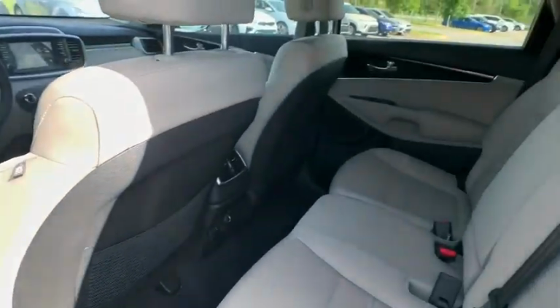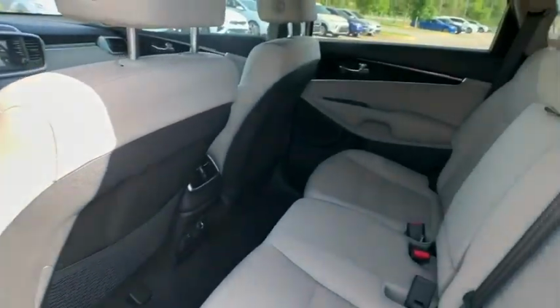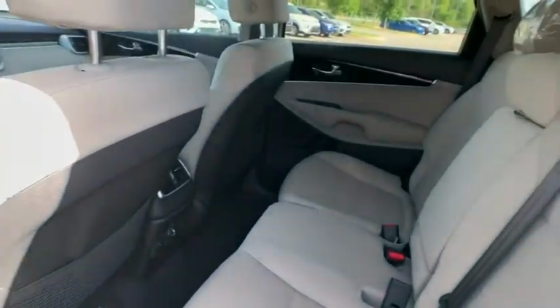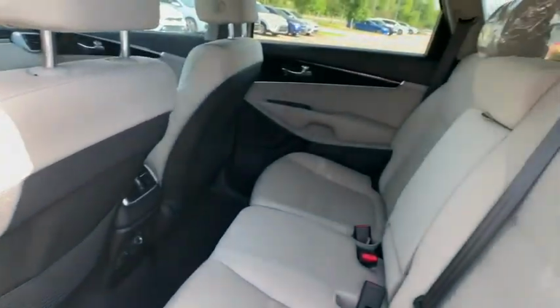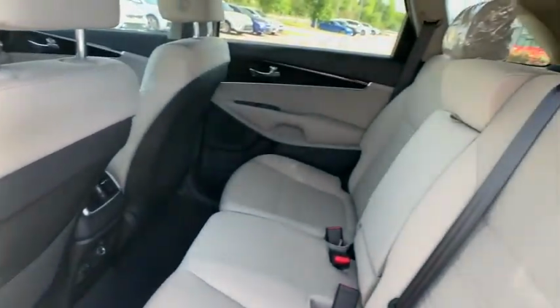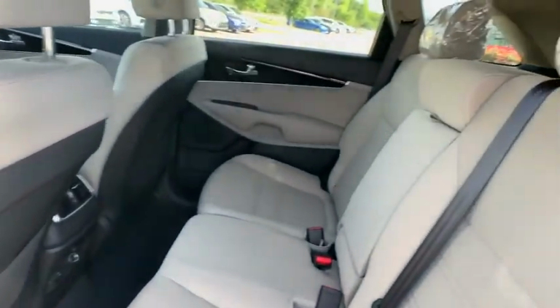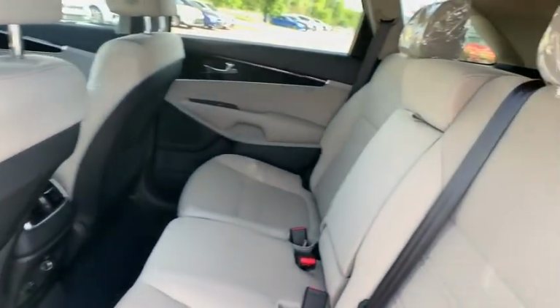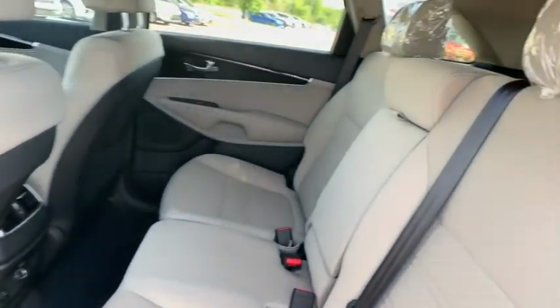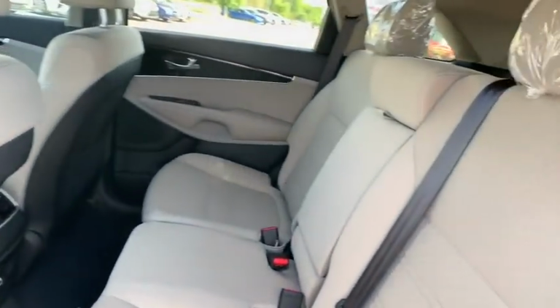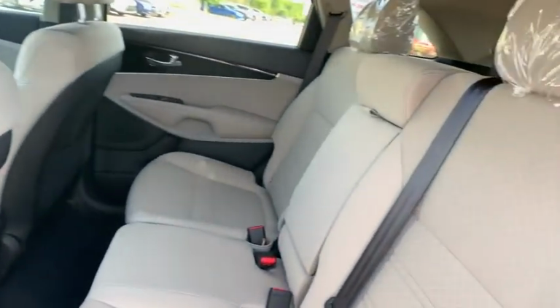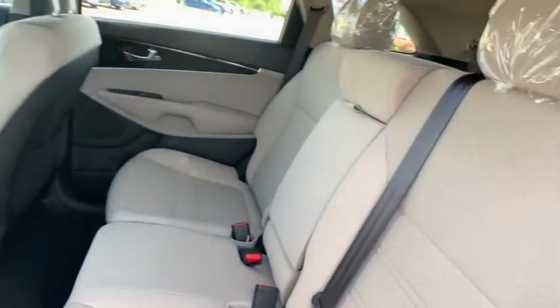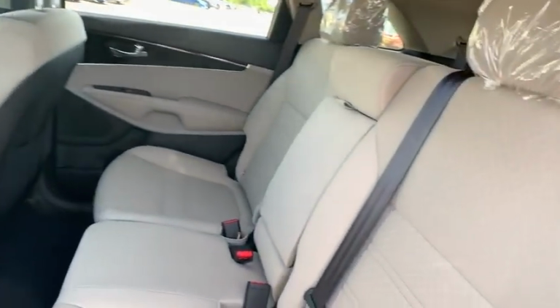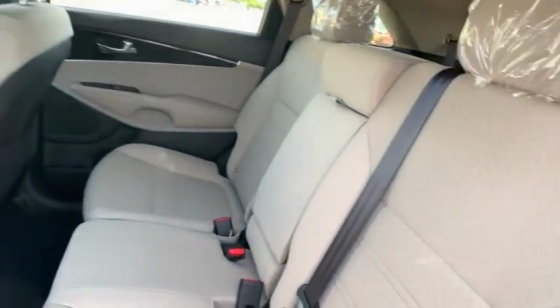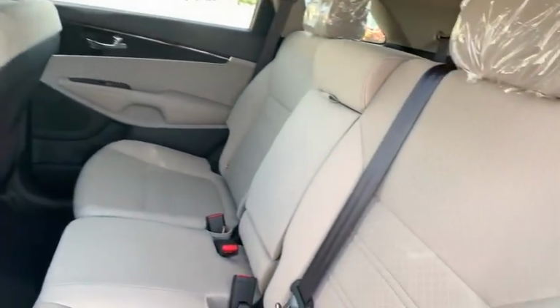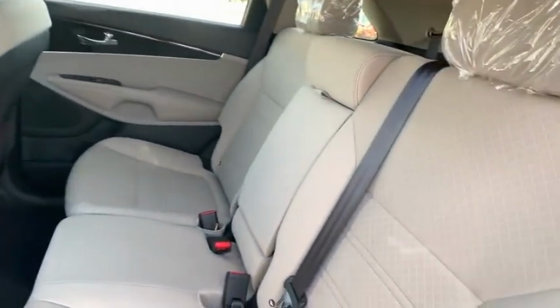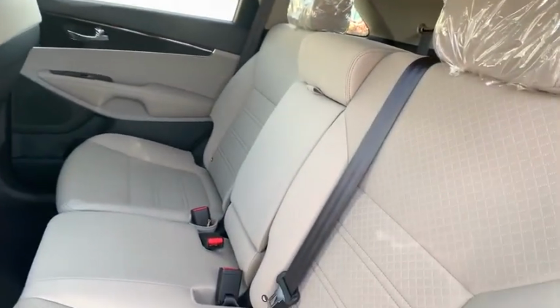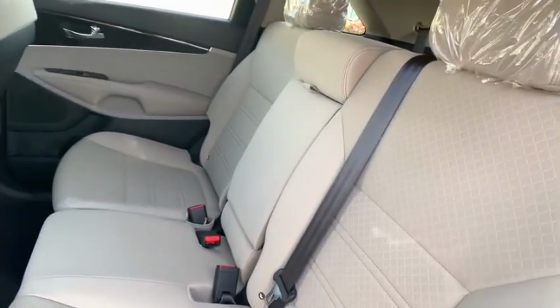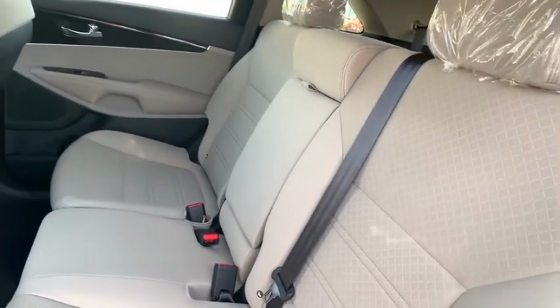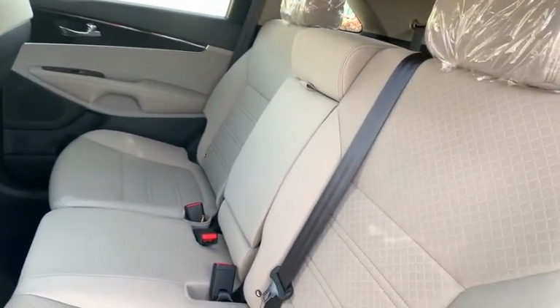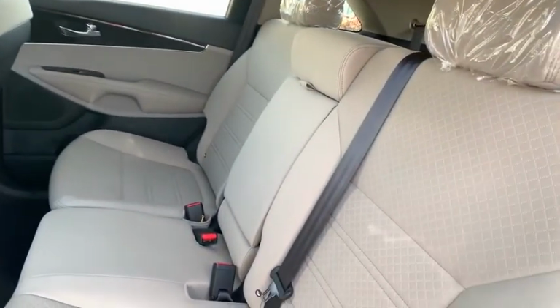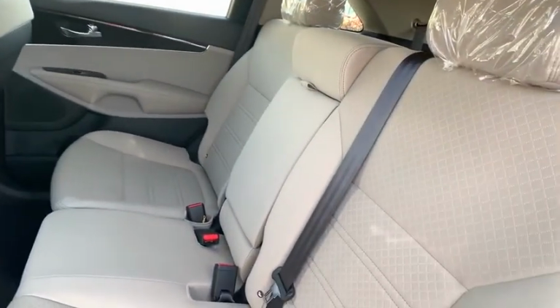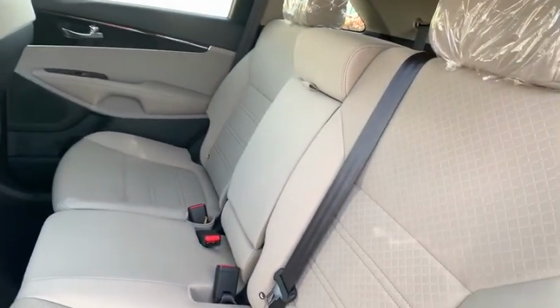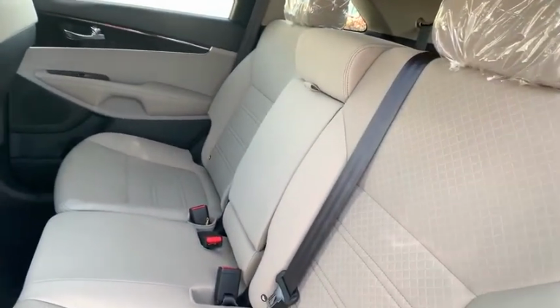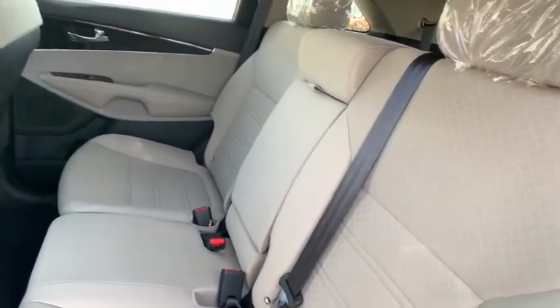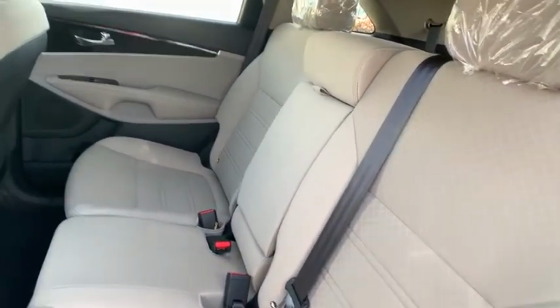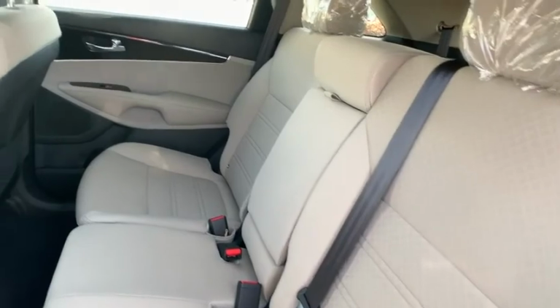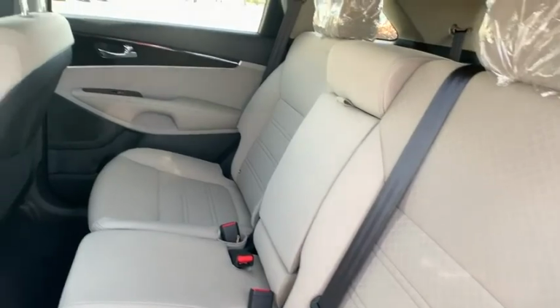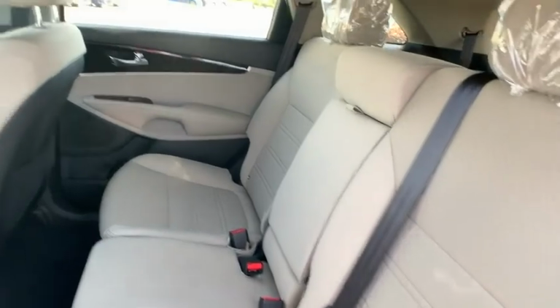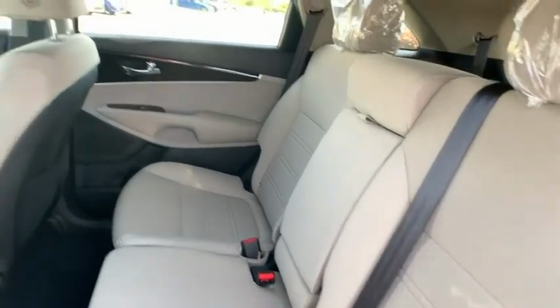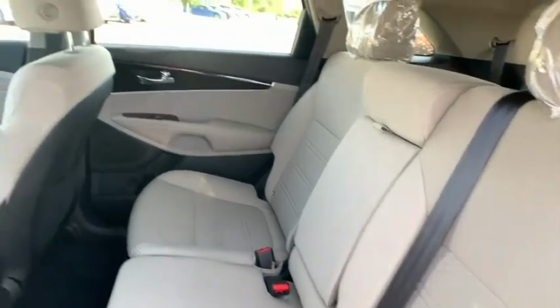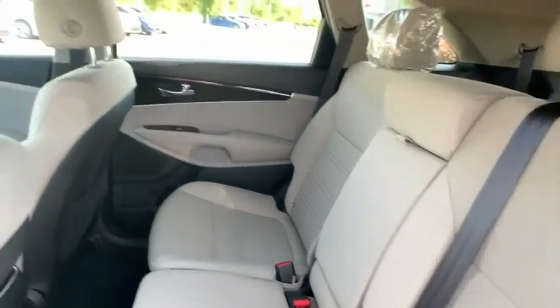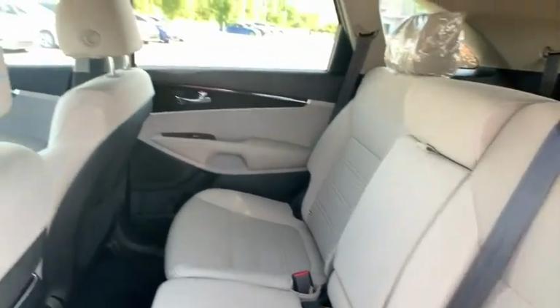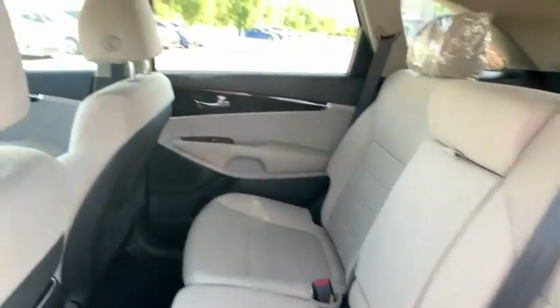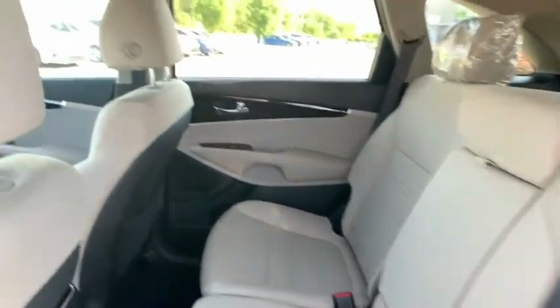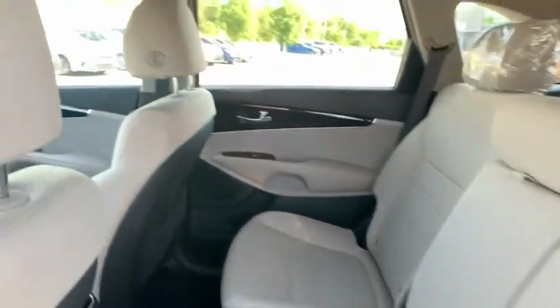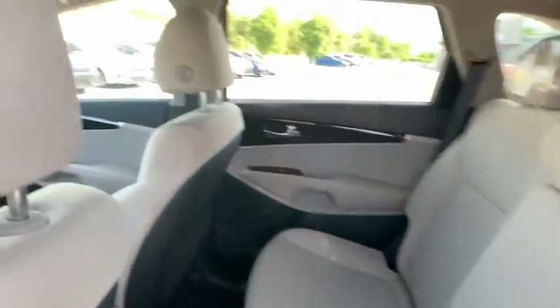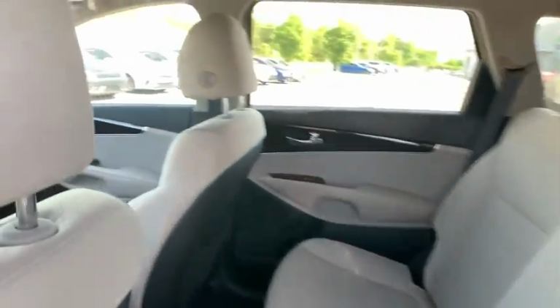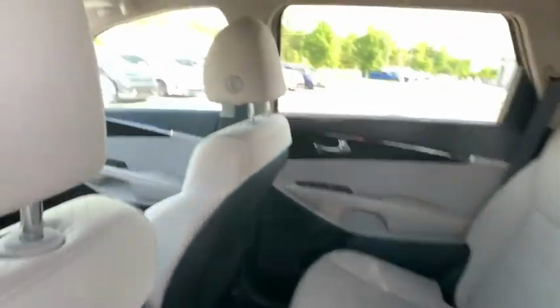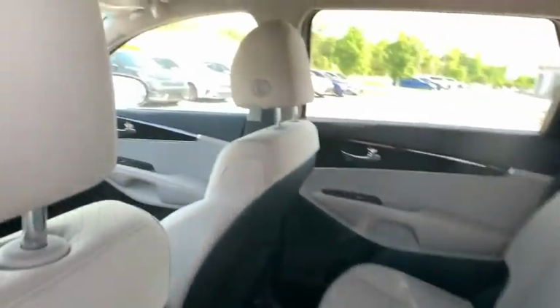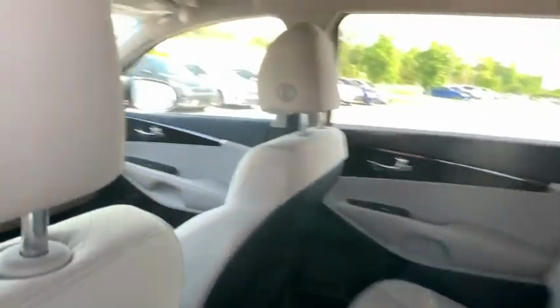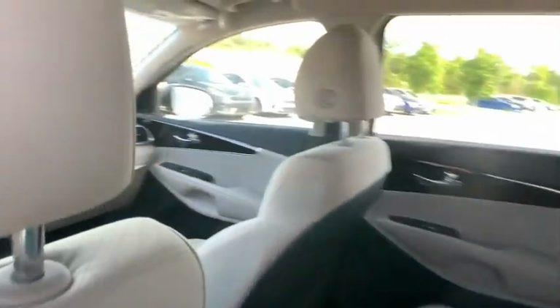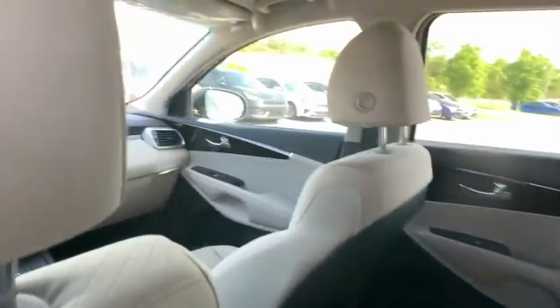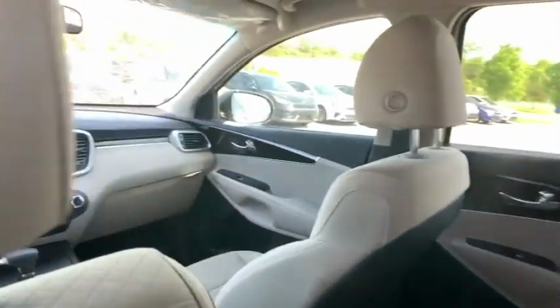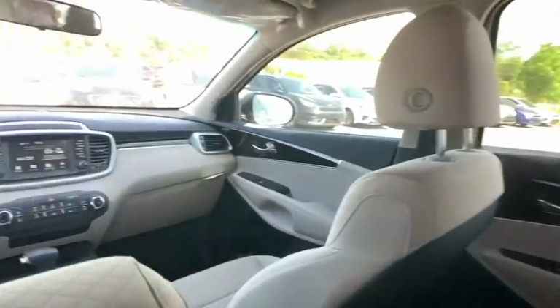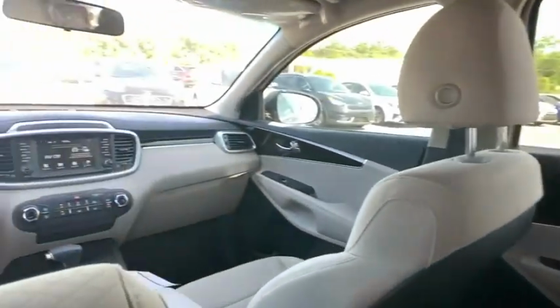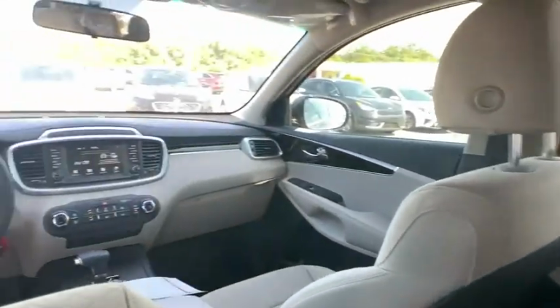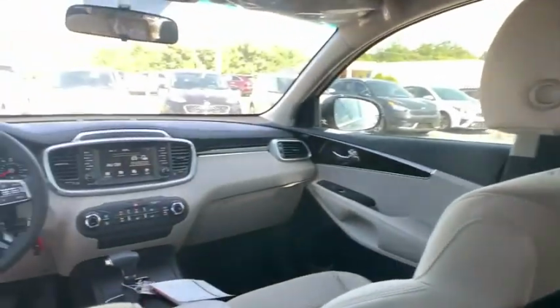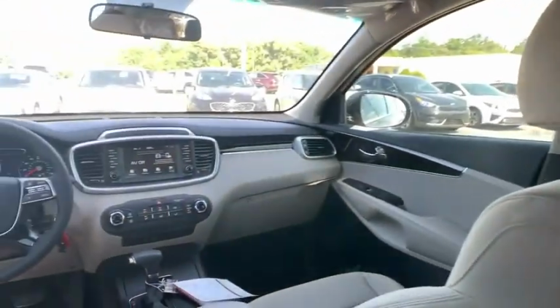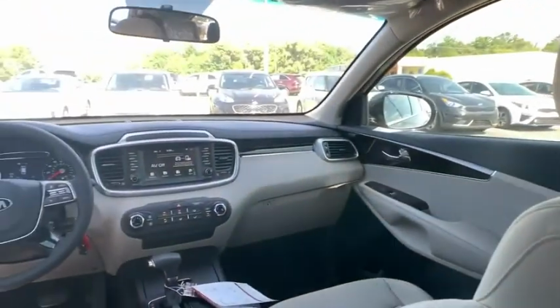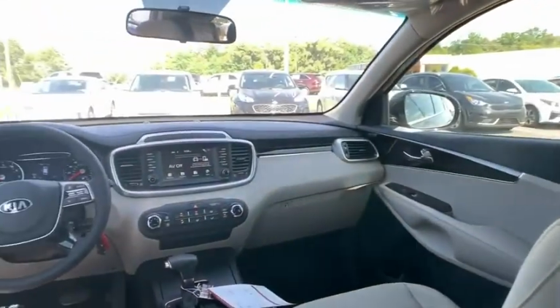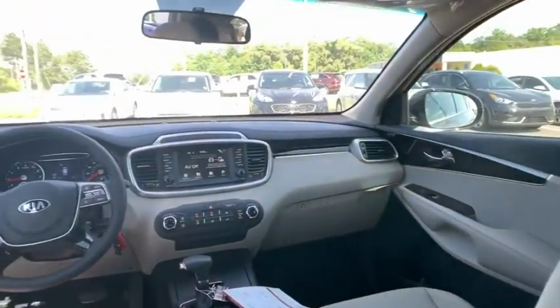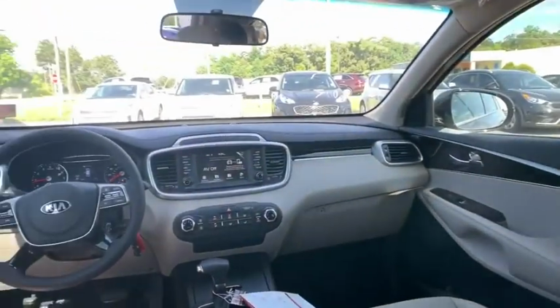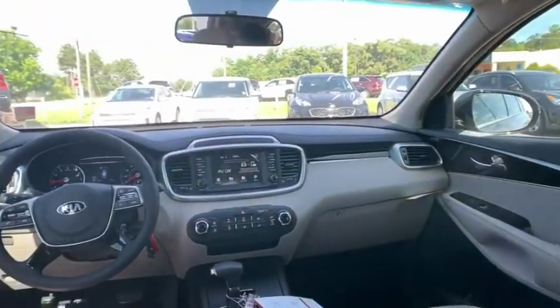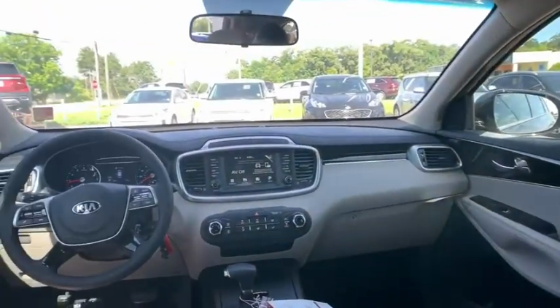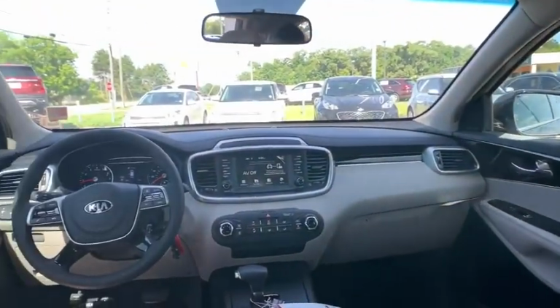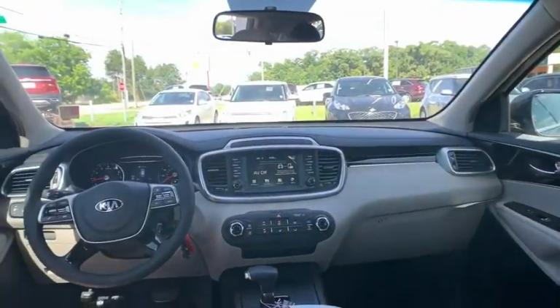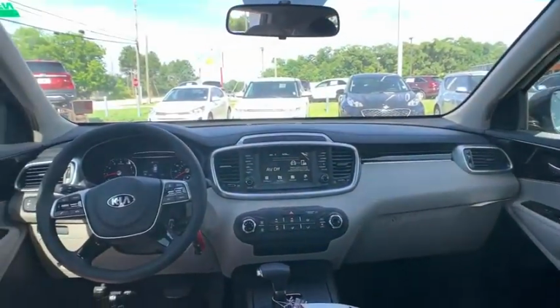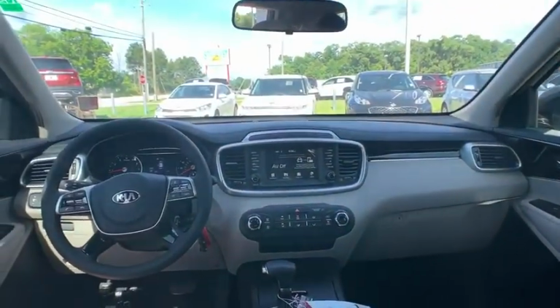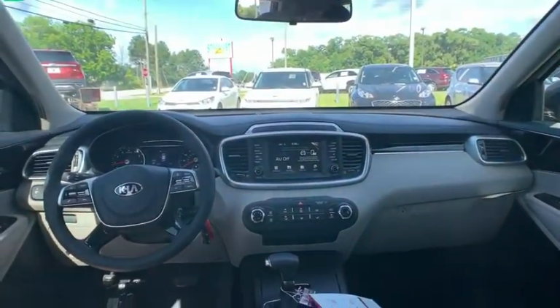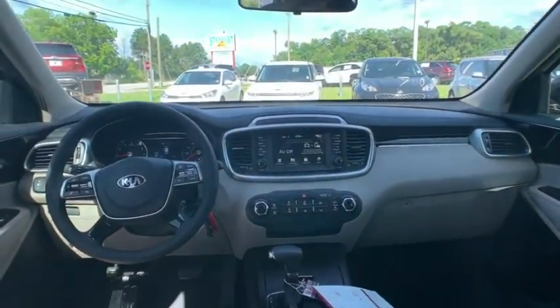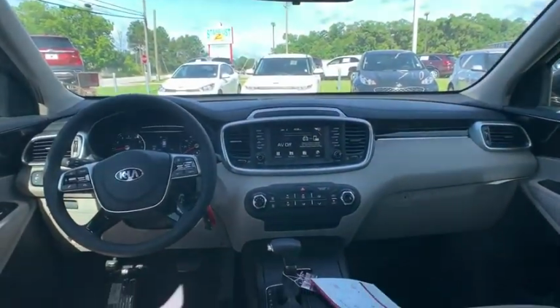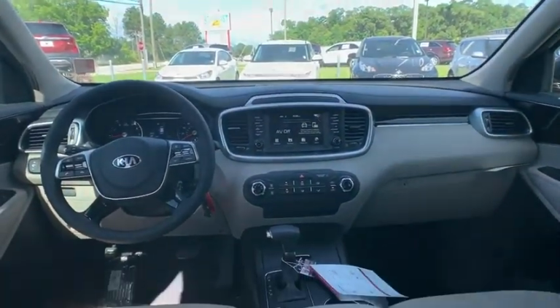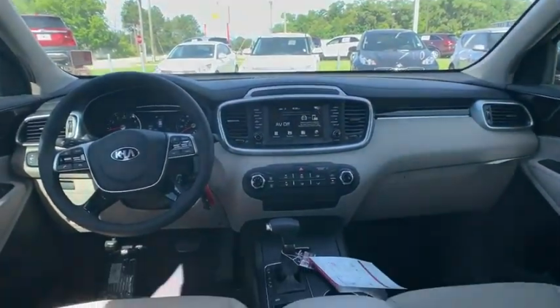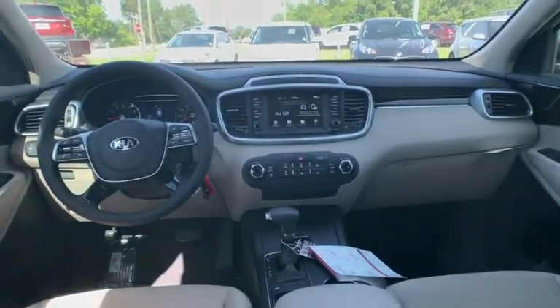Brake assist, rear window wiper, driver vanity mirror, front reading lamps, tilt steering wheel, front bucket seats.